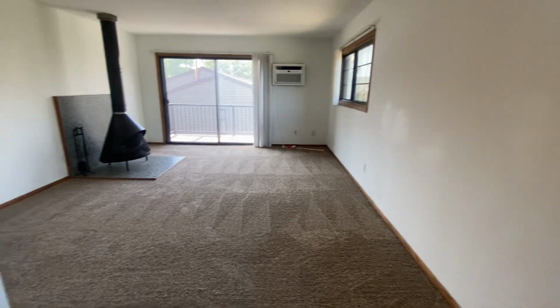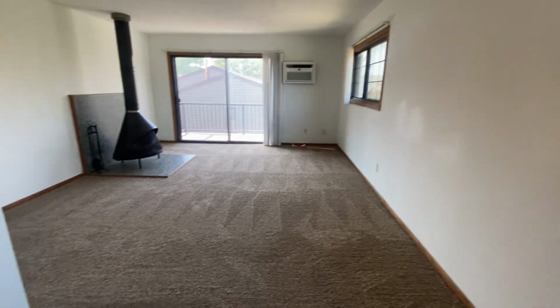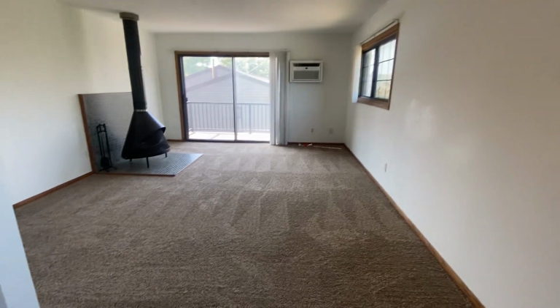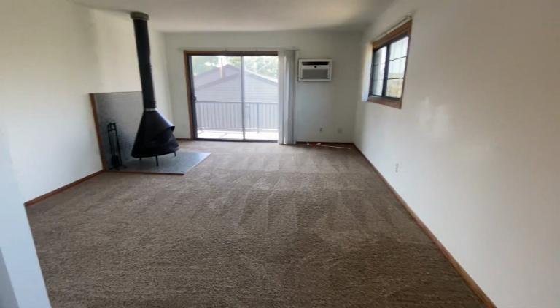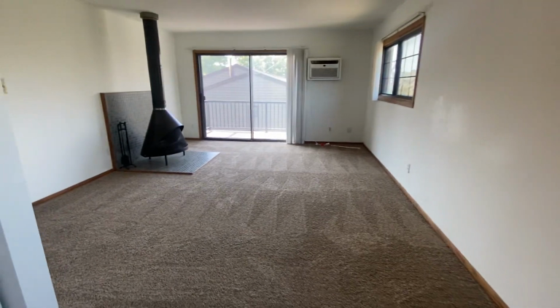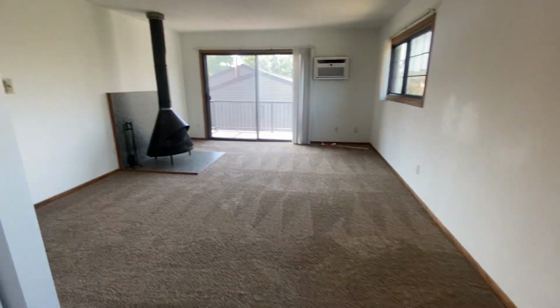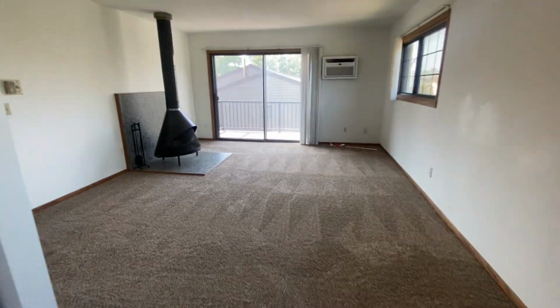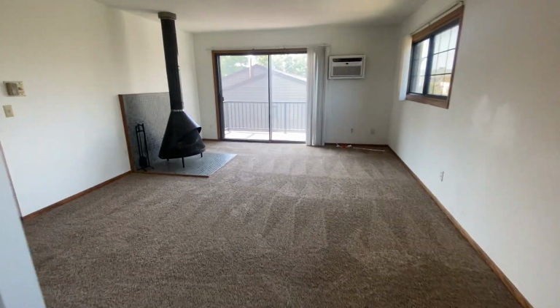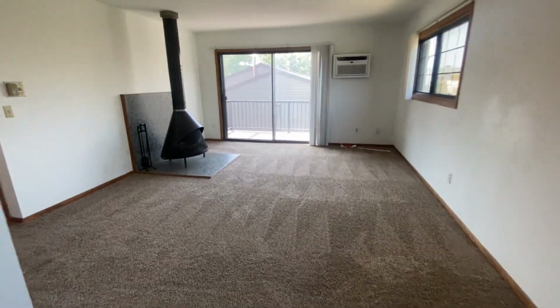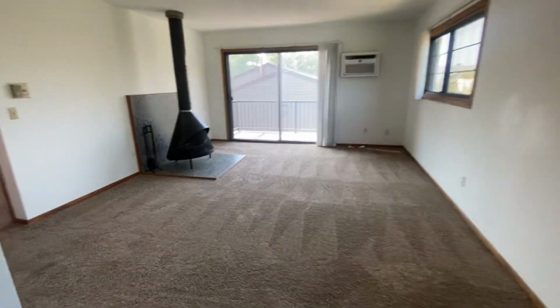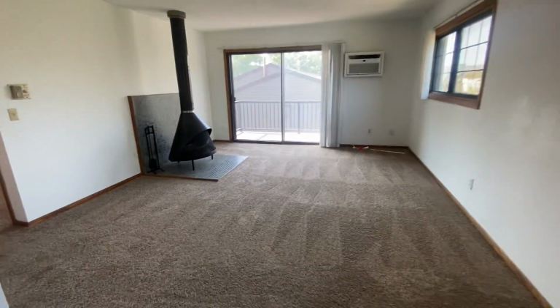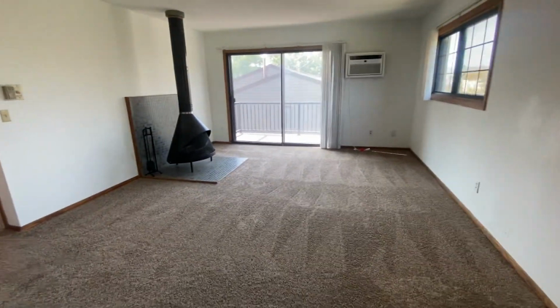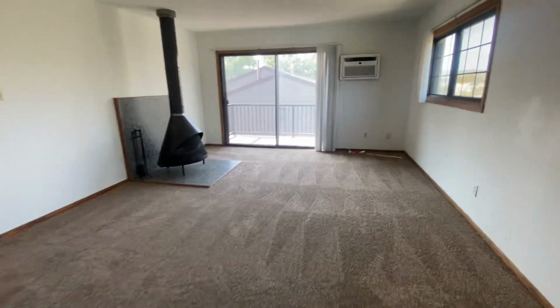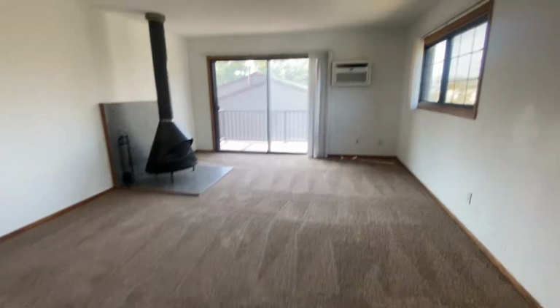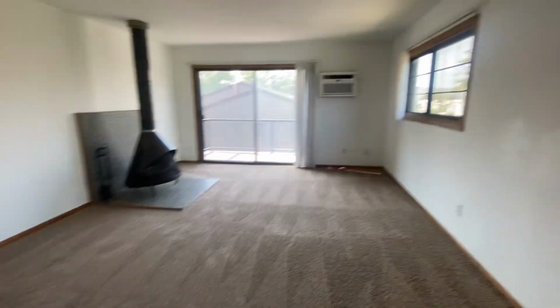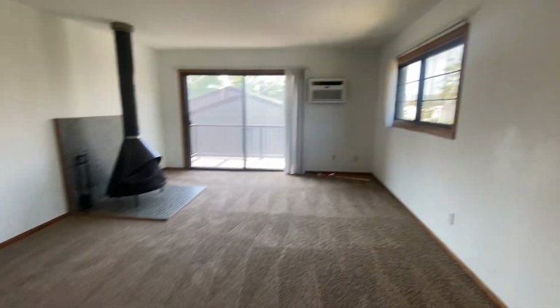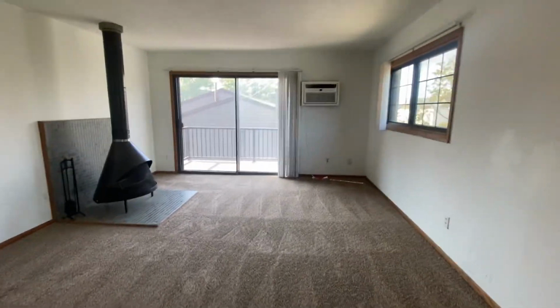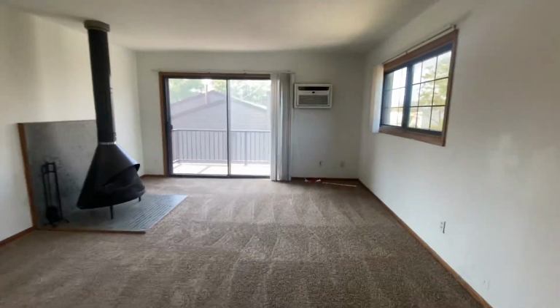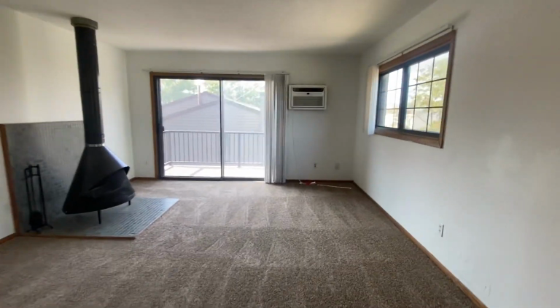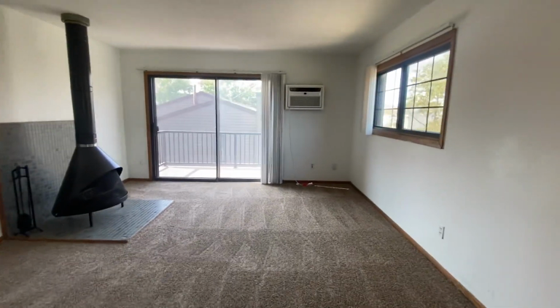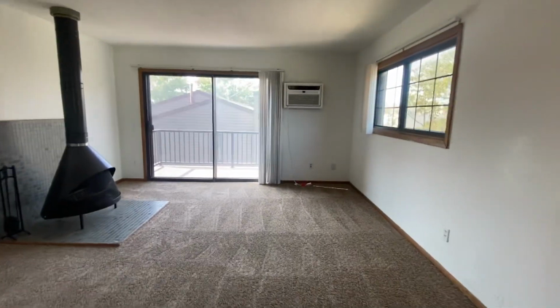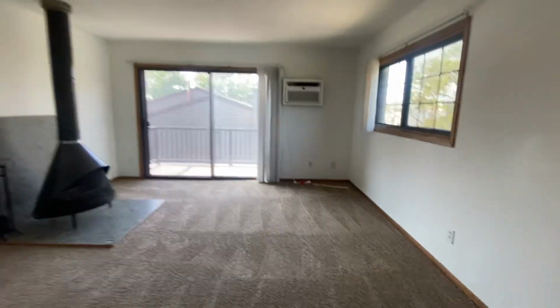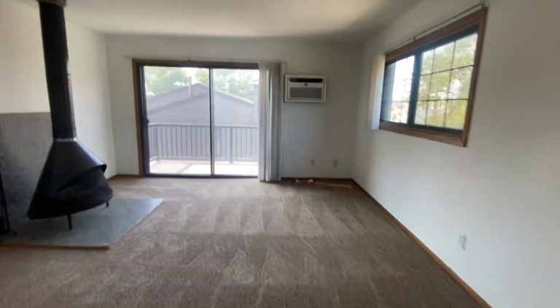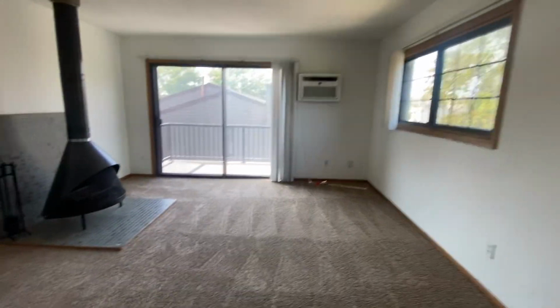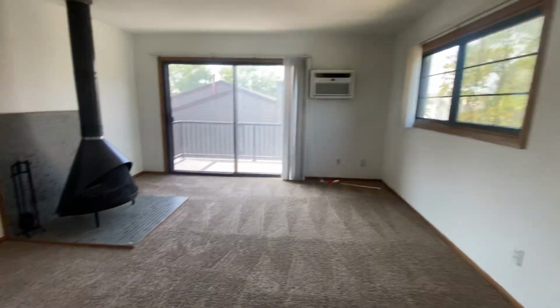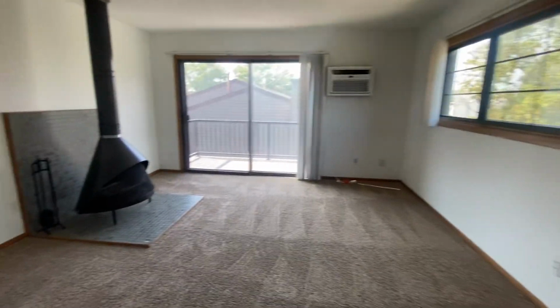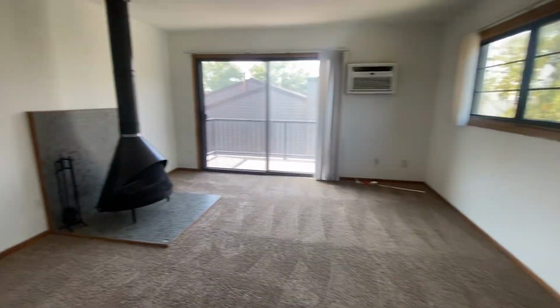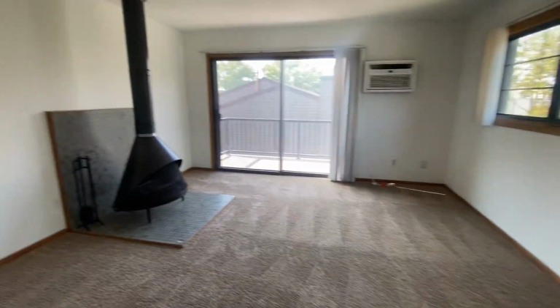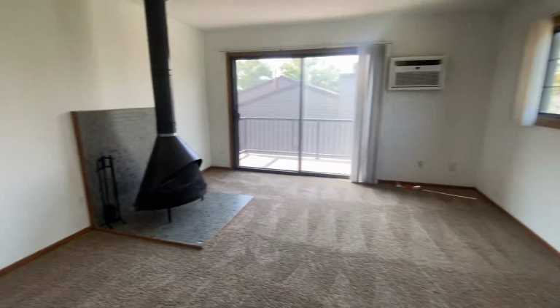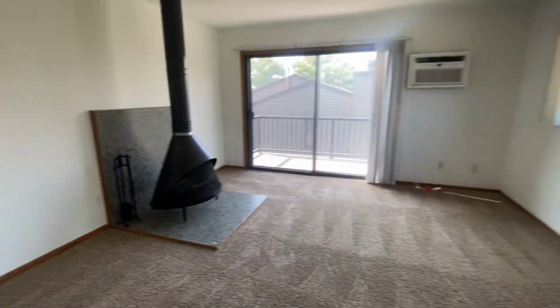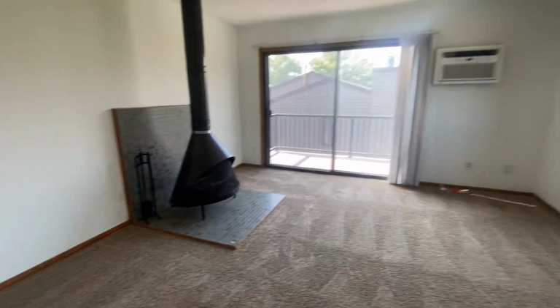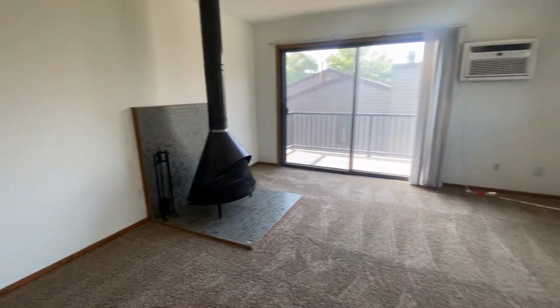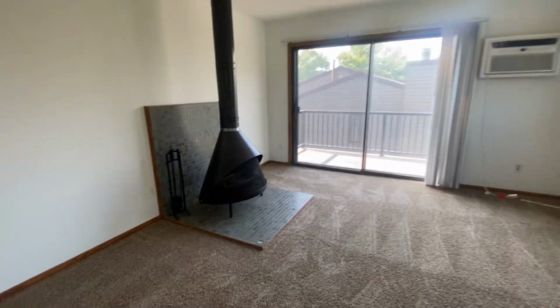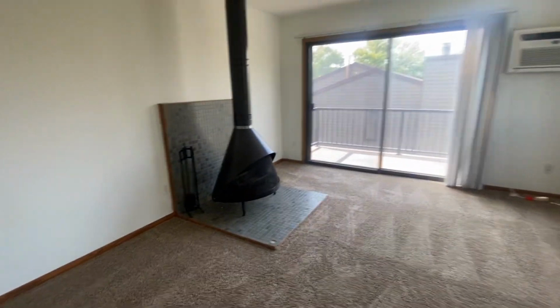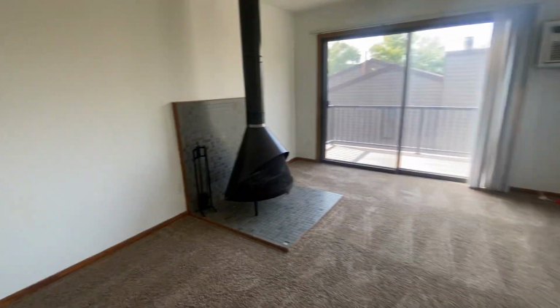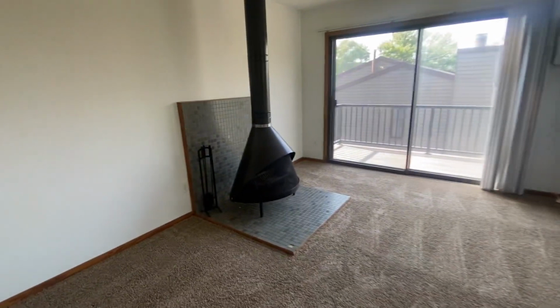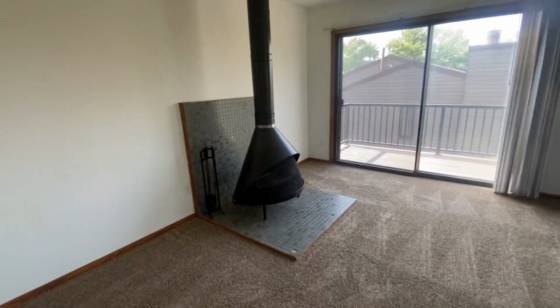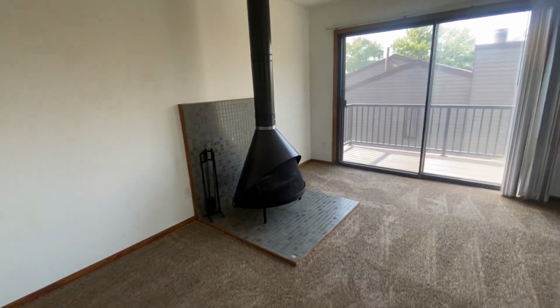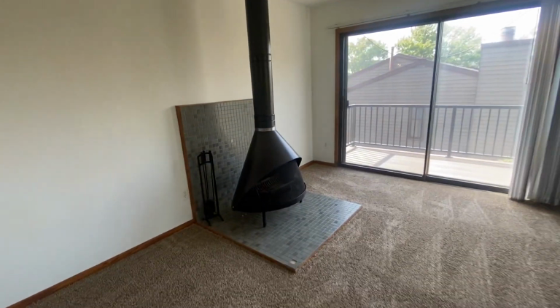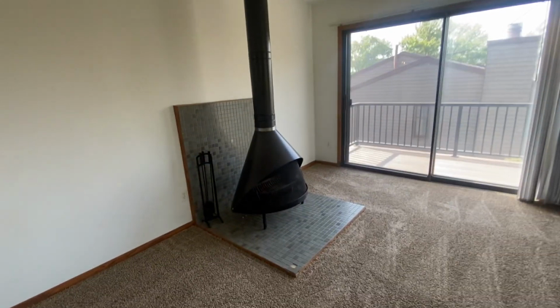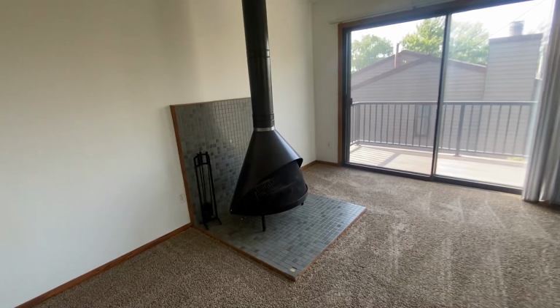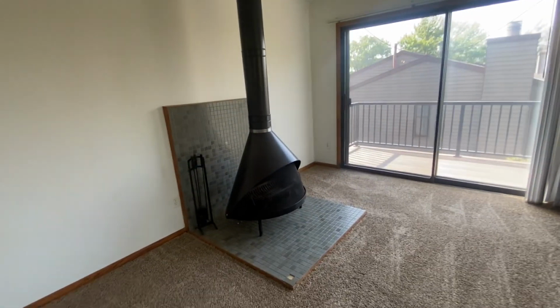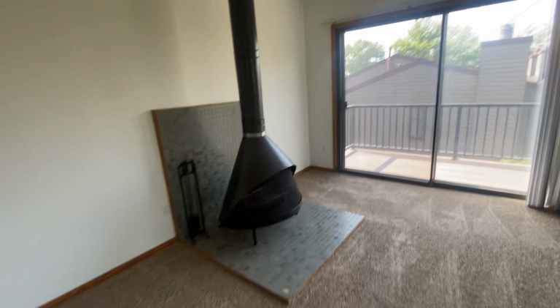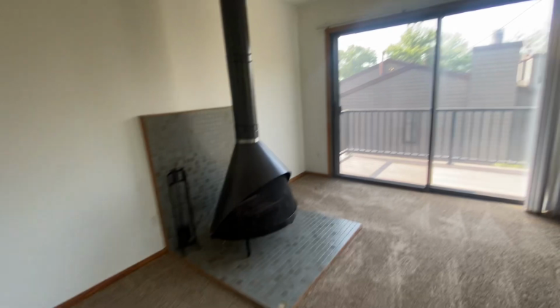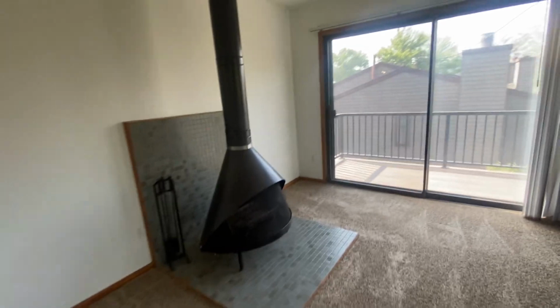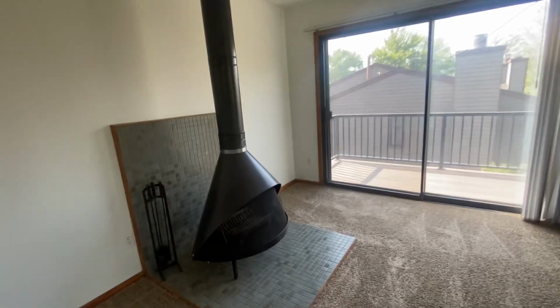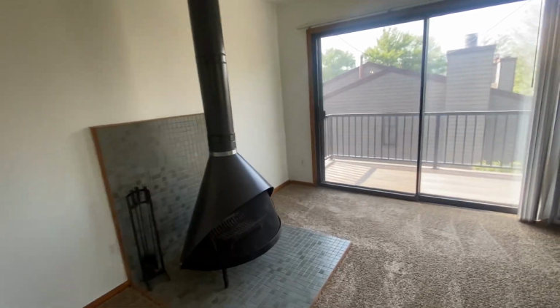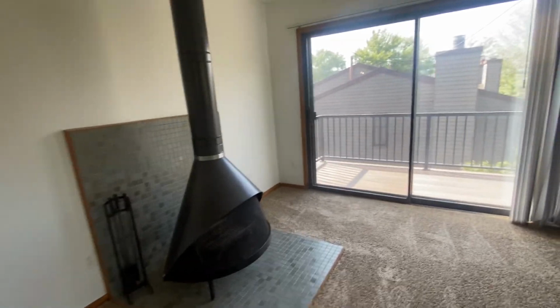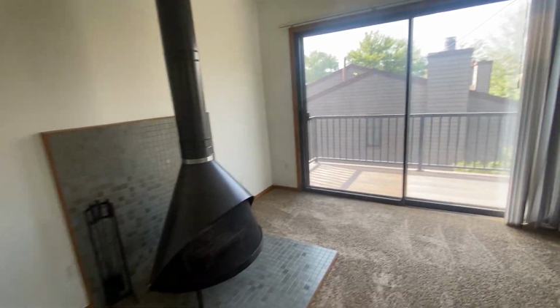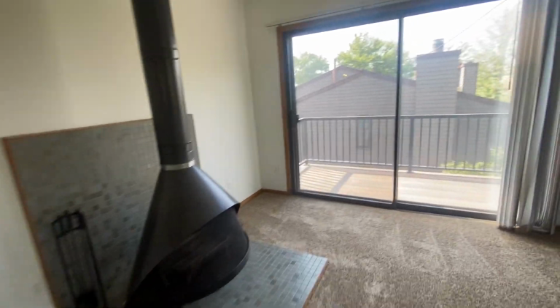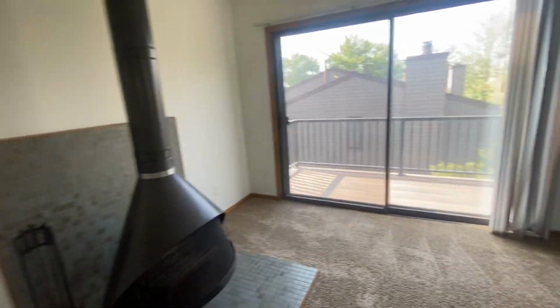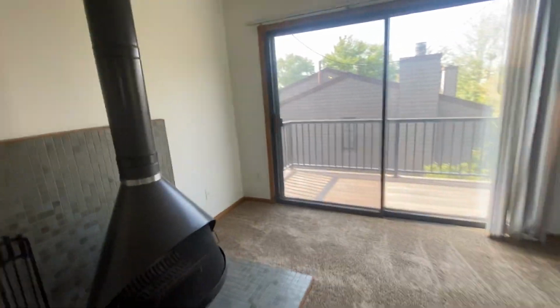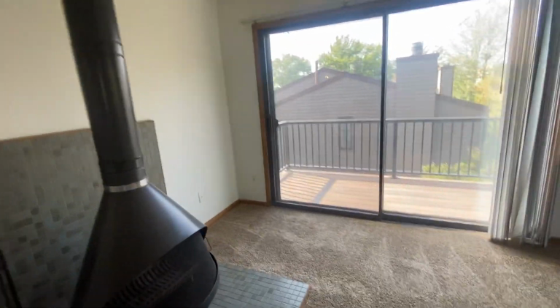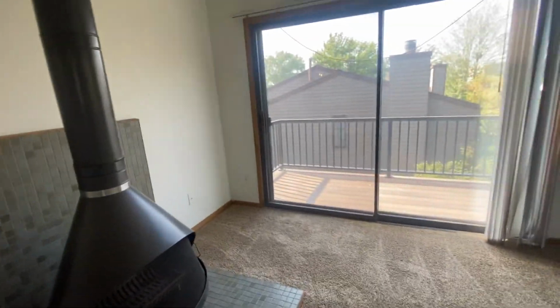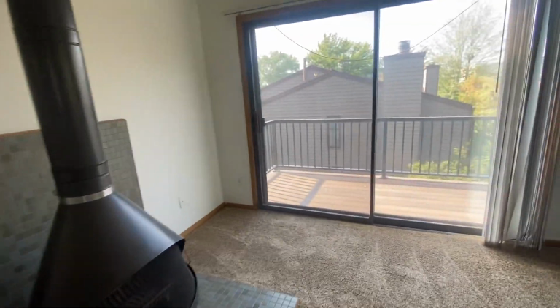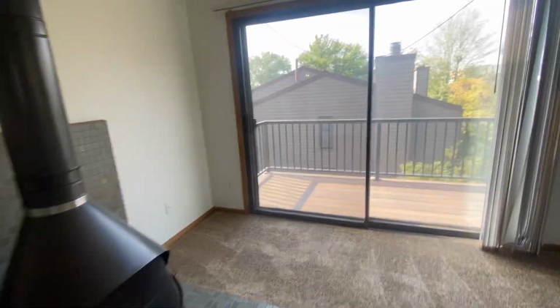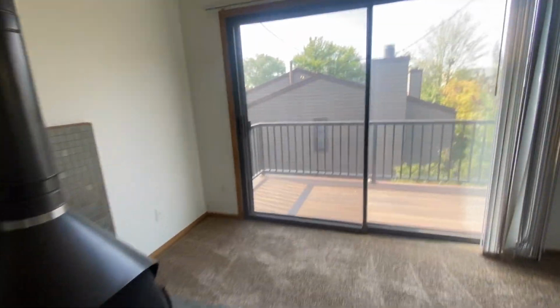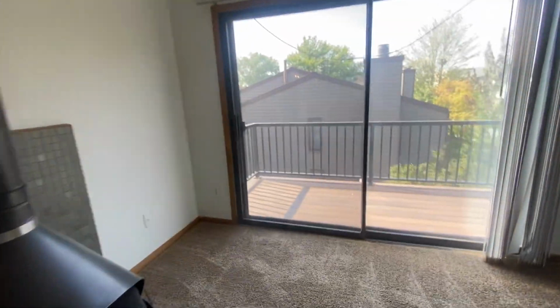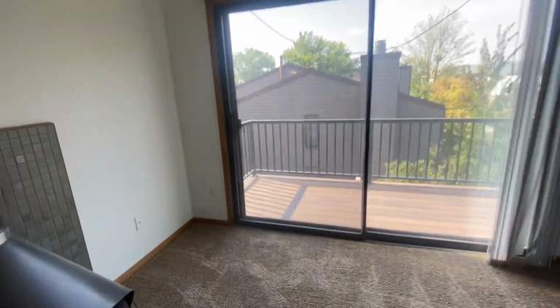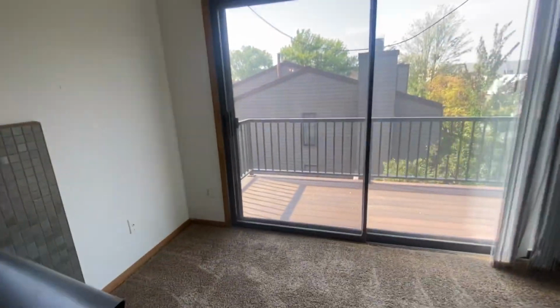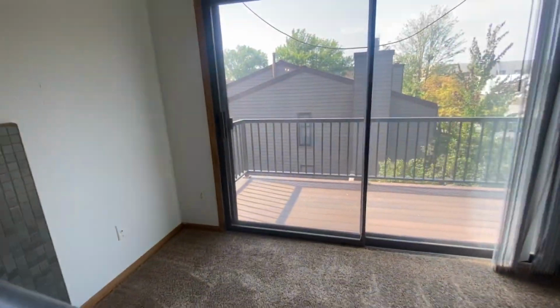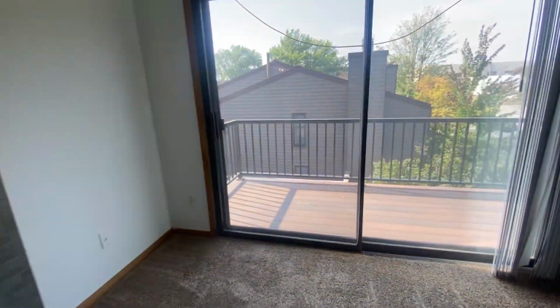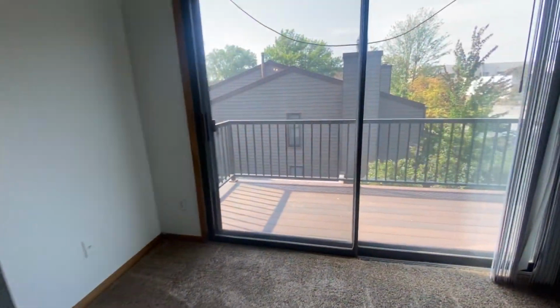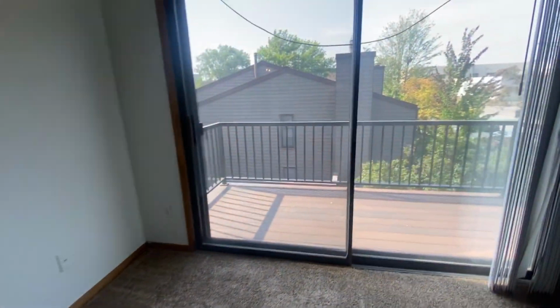What's great about this is you get your built-in air conditioner, you have a wood-burning fireplace, and you also have your own private deck.